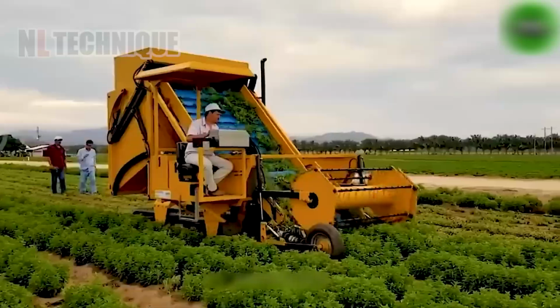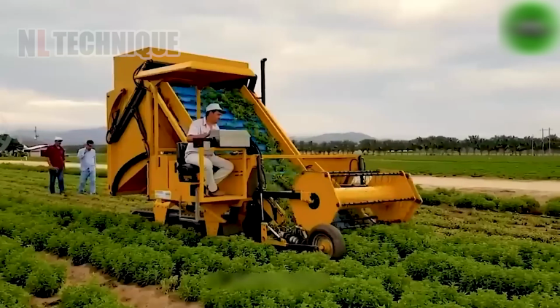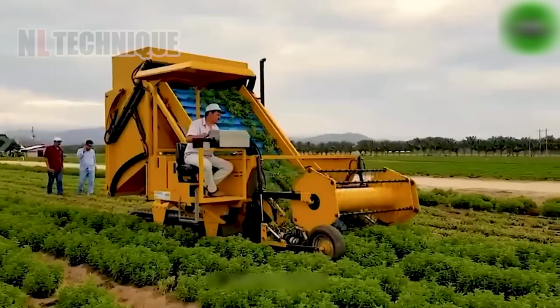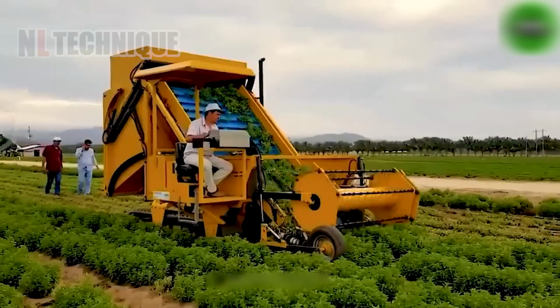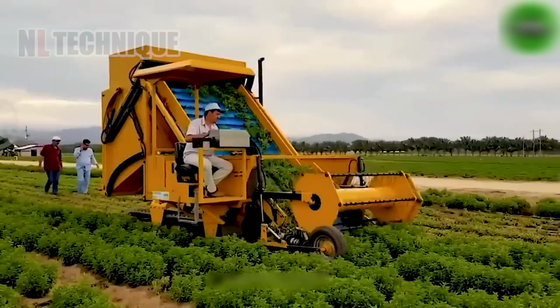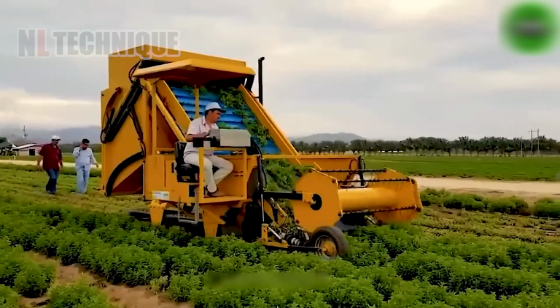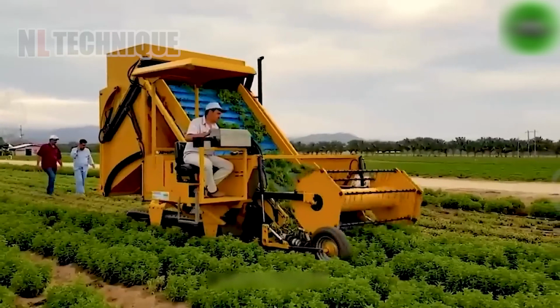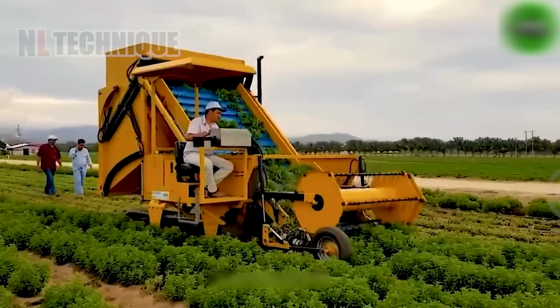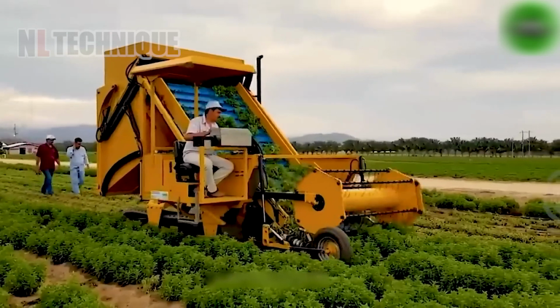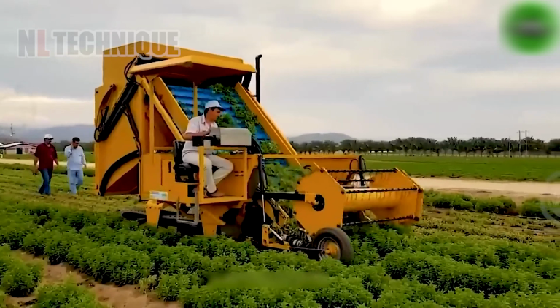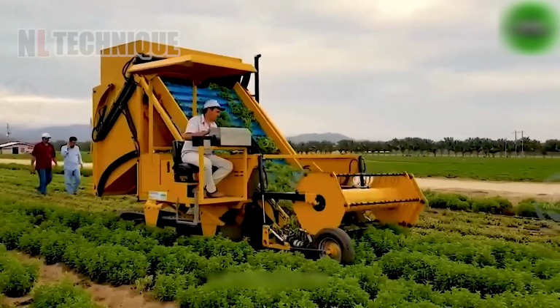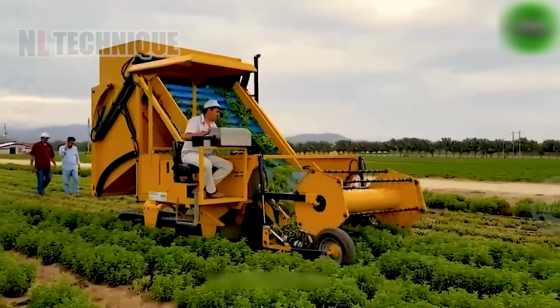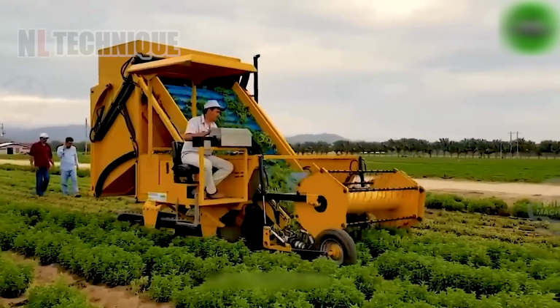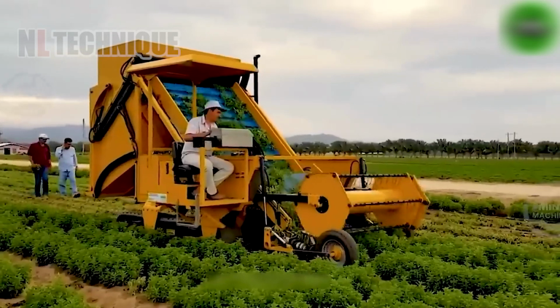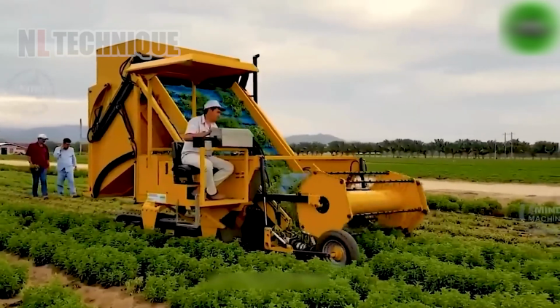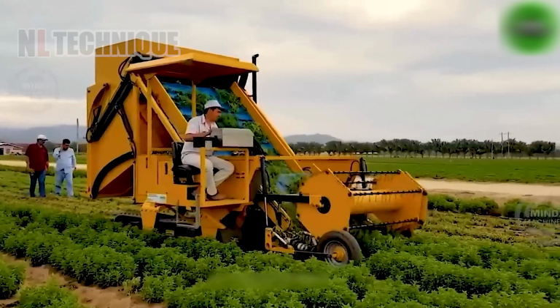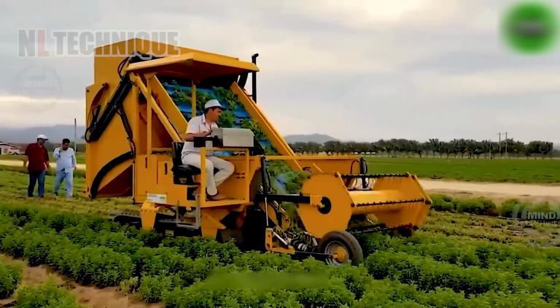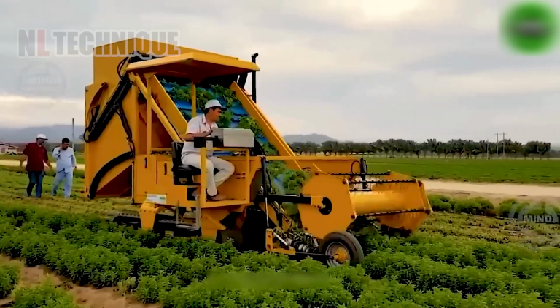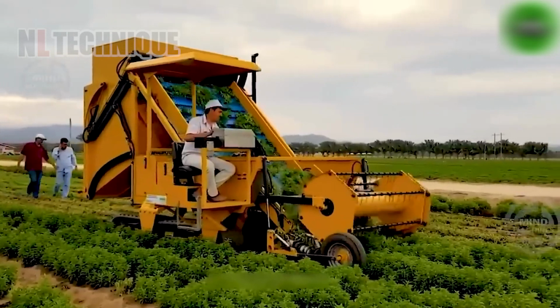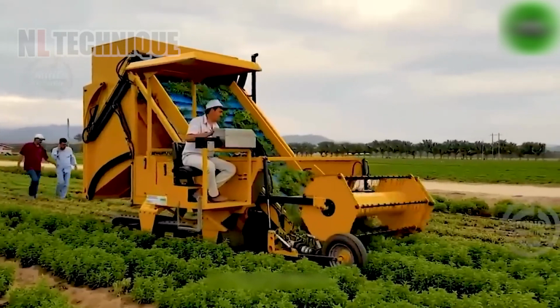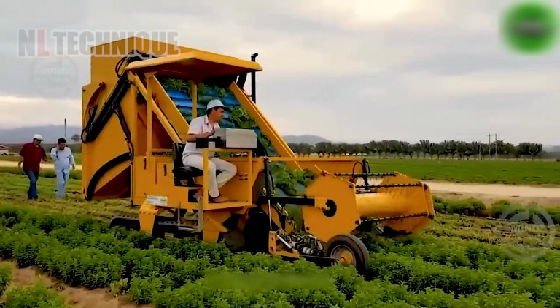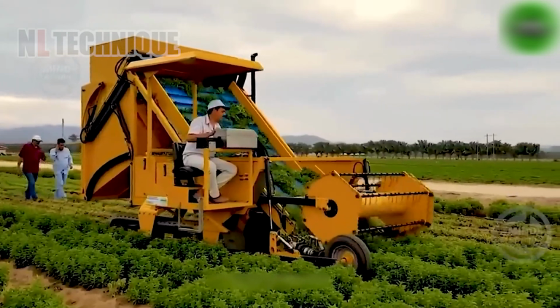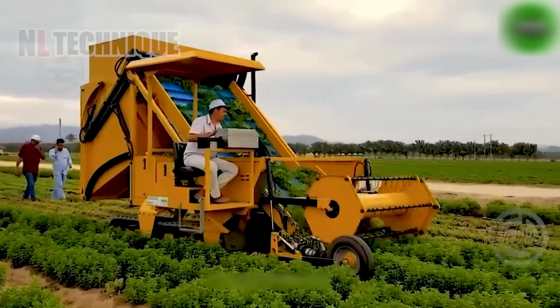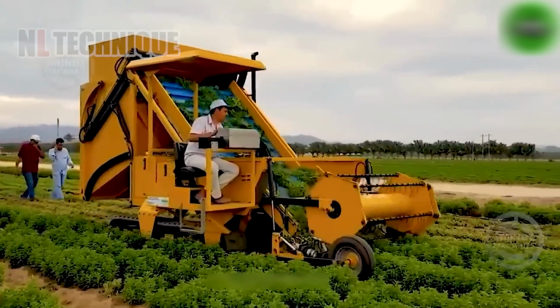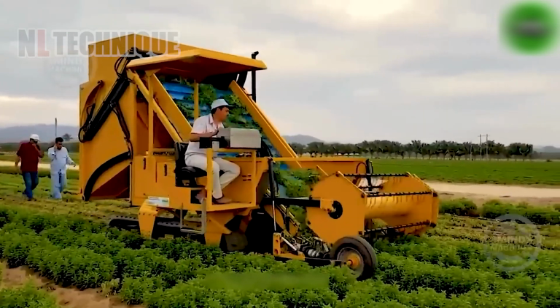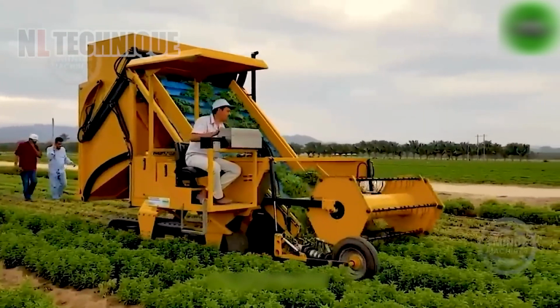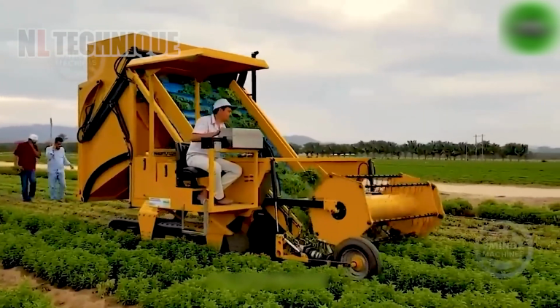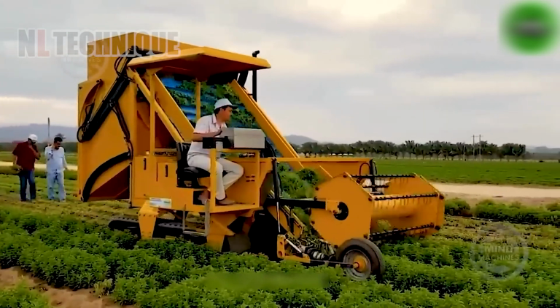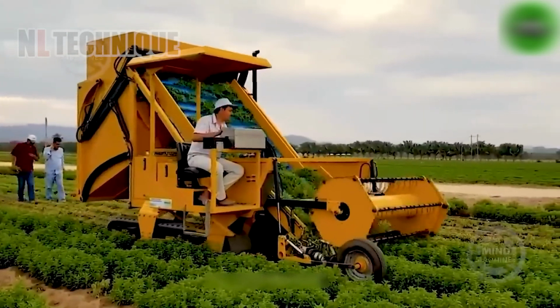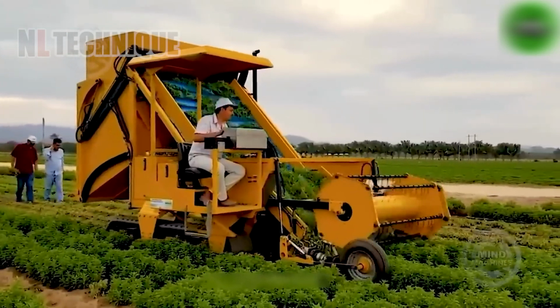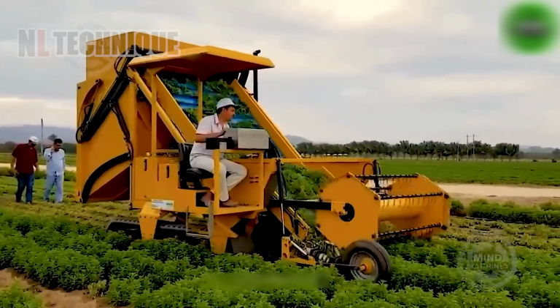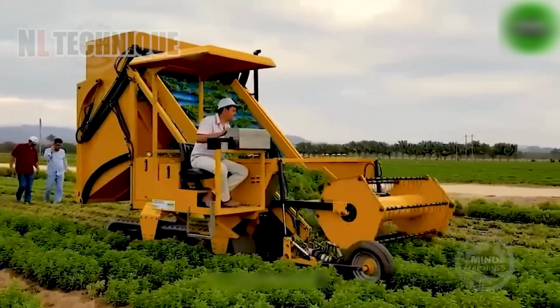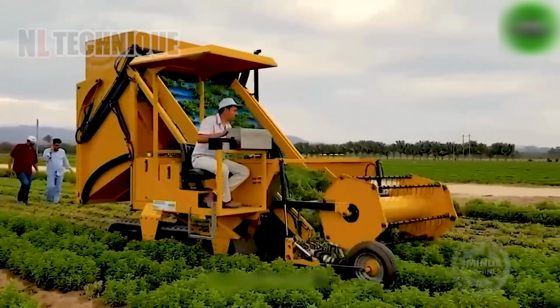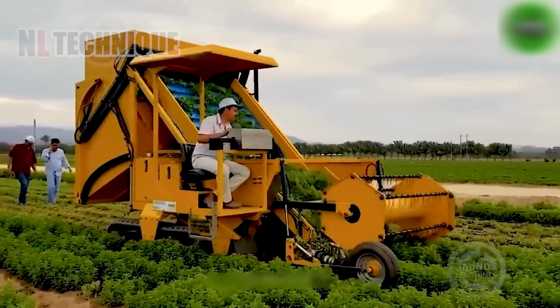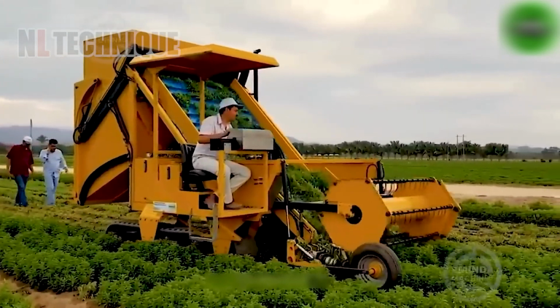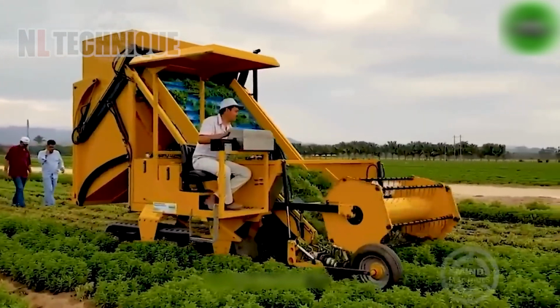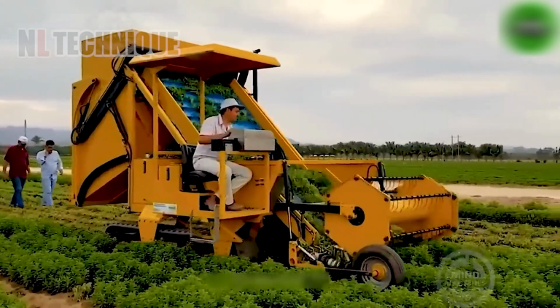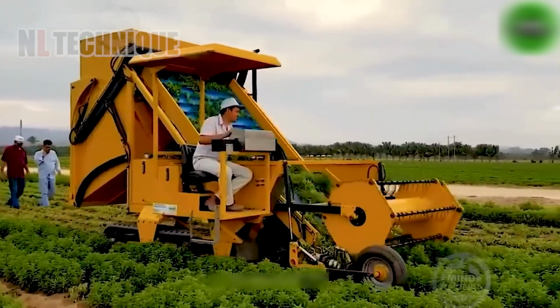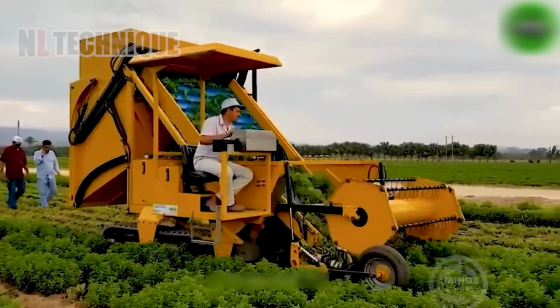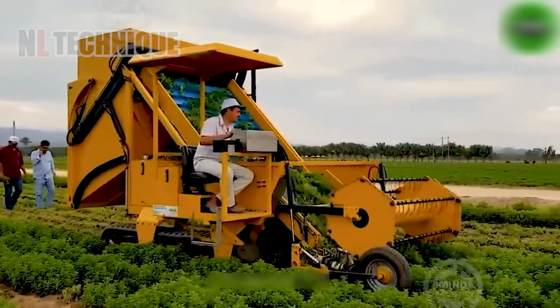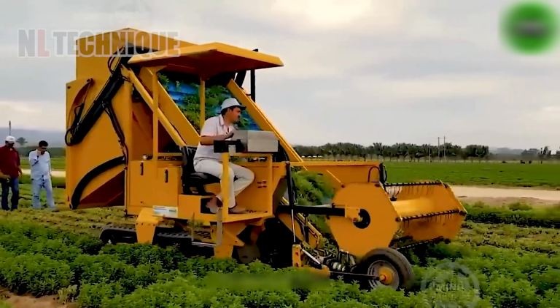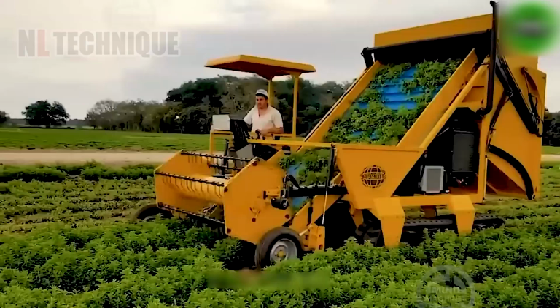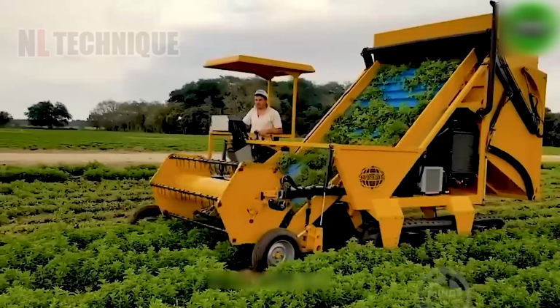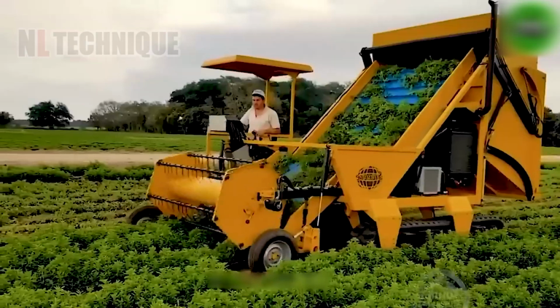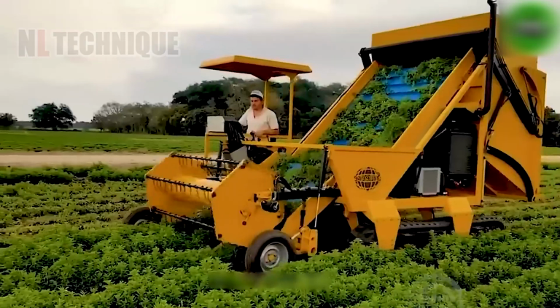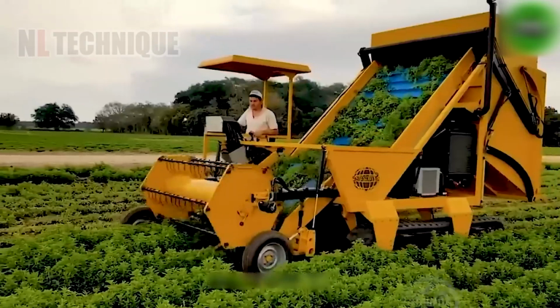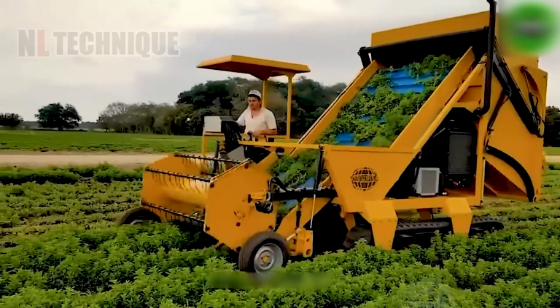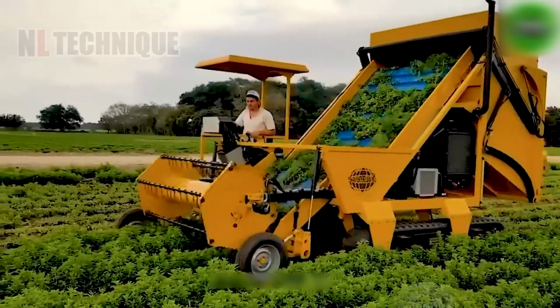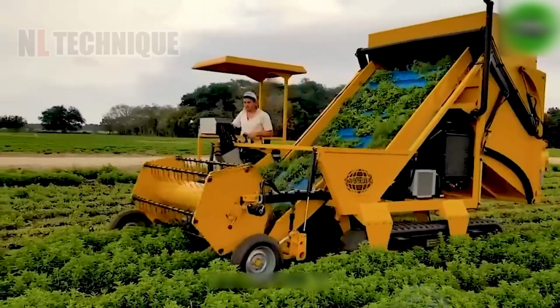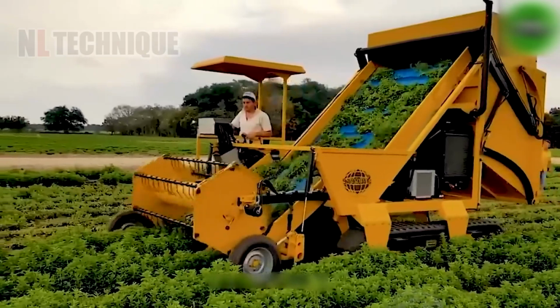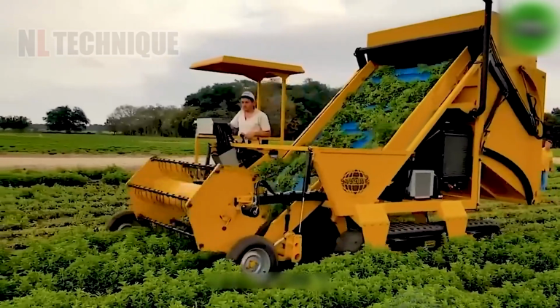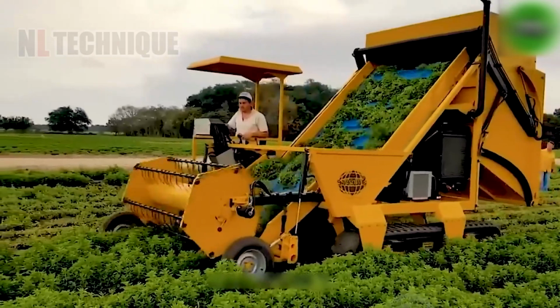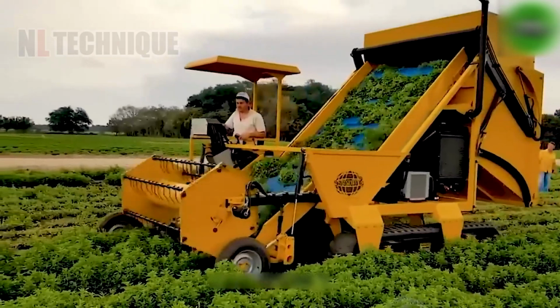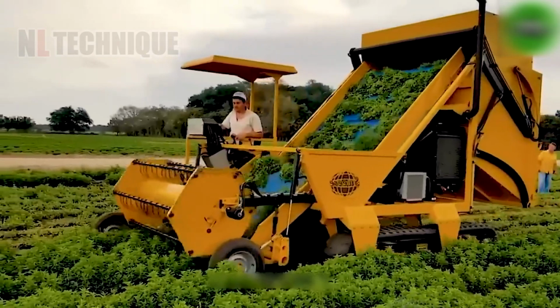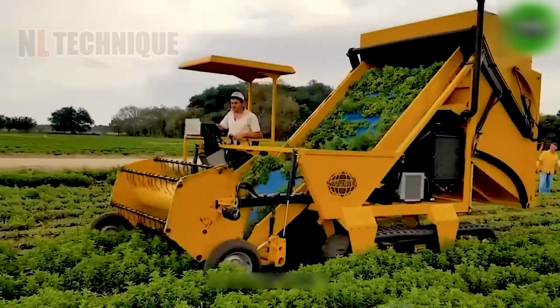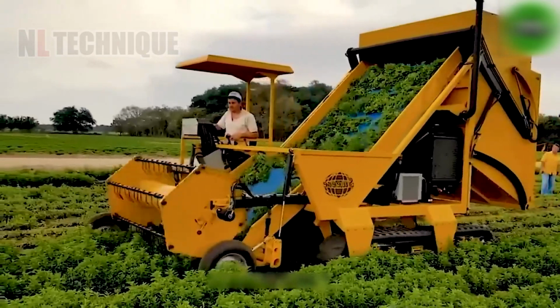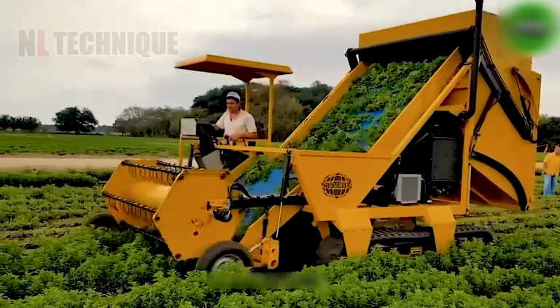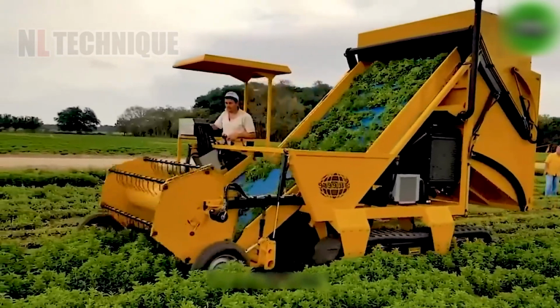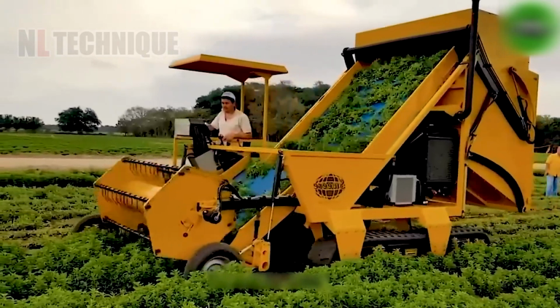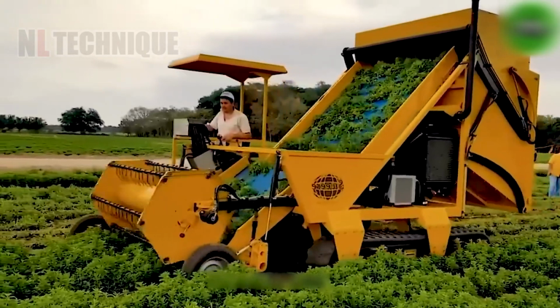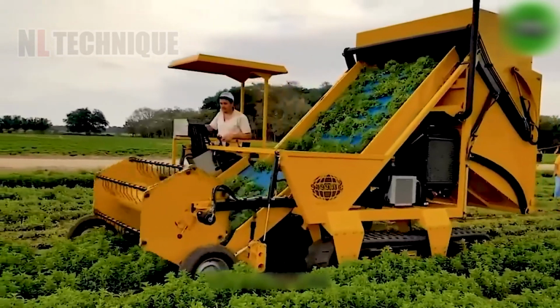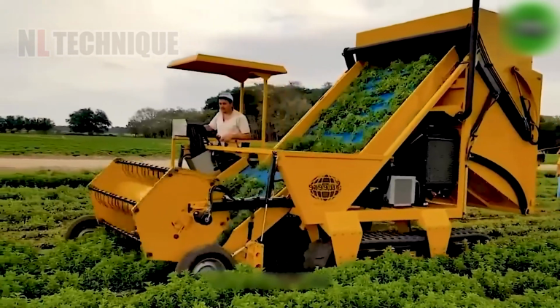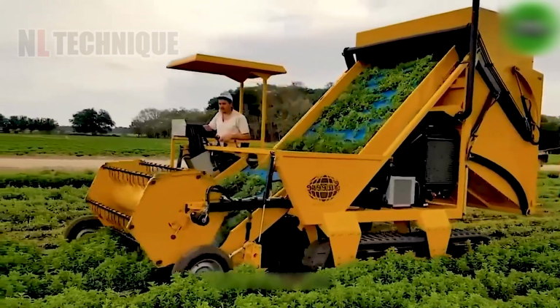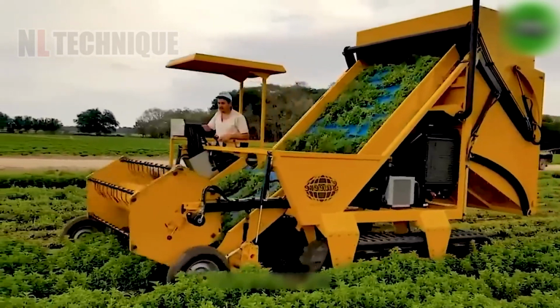The natural leaves of the stevia plant are processed by this machine, which separates the stevia leaves from the plant.